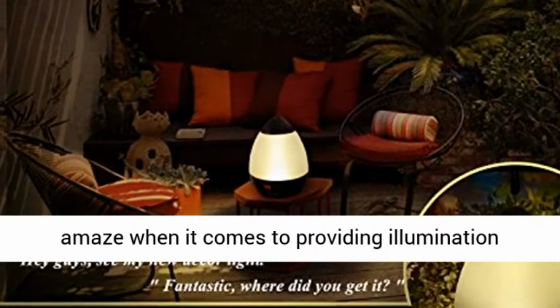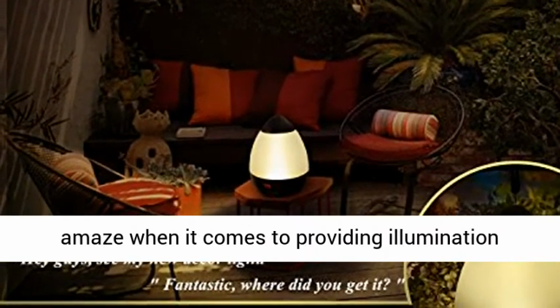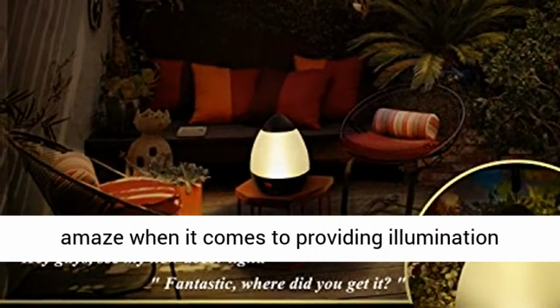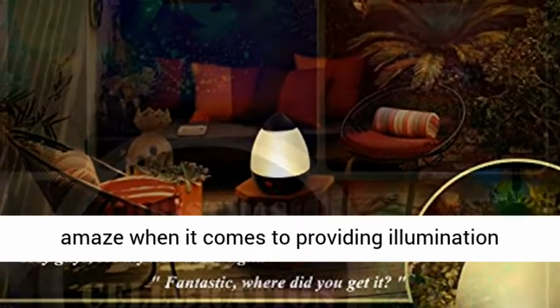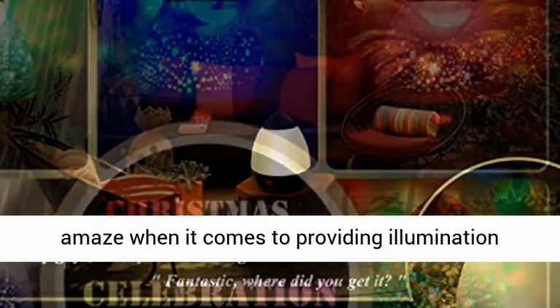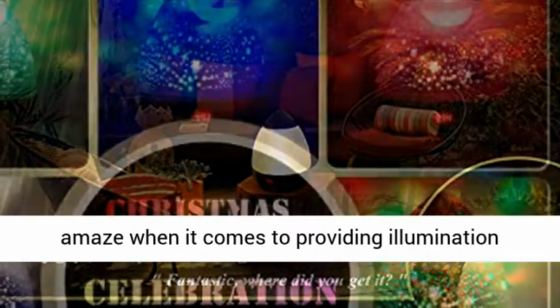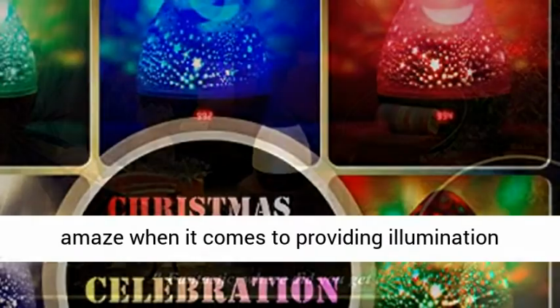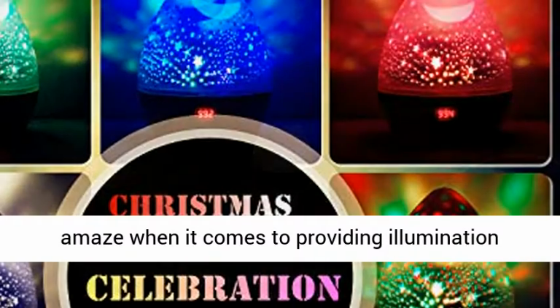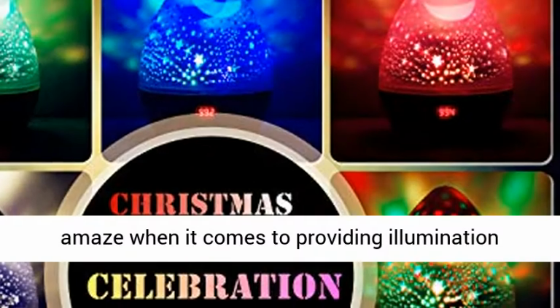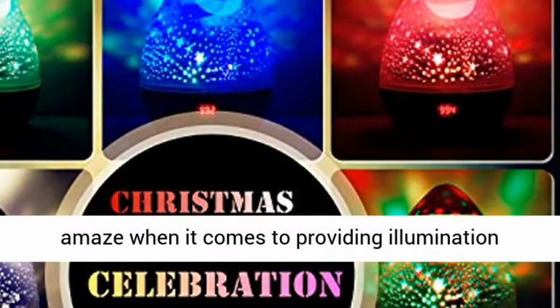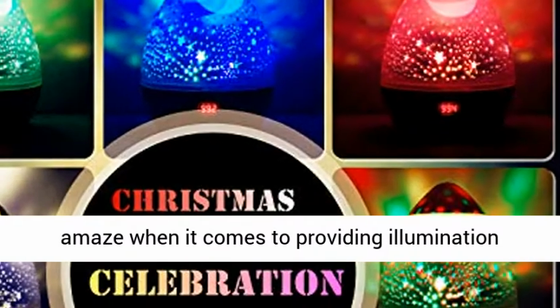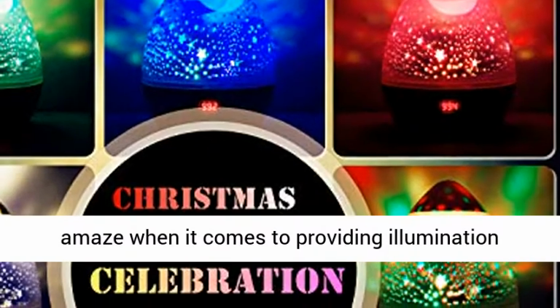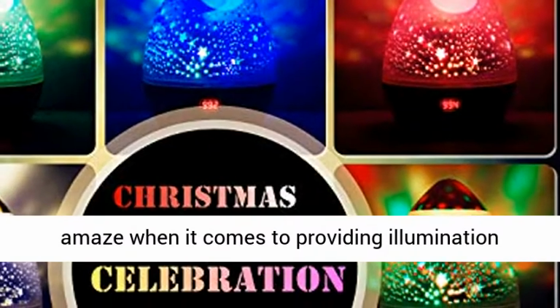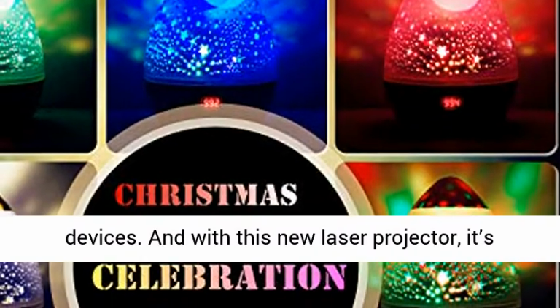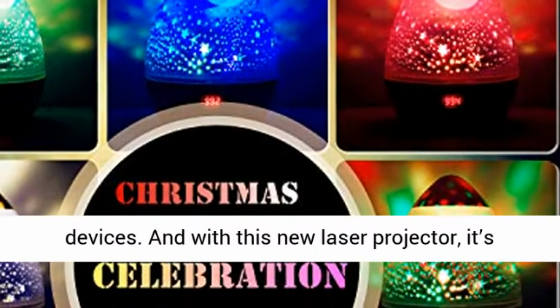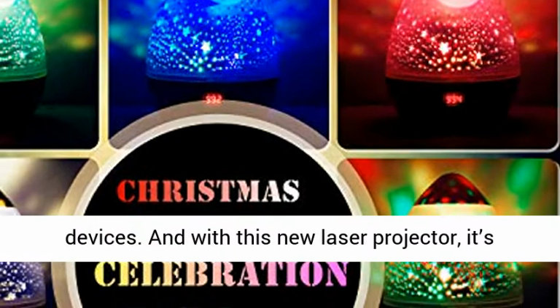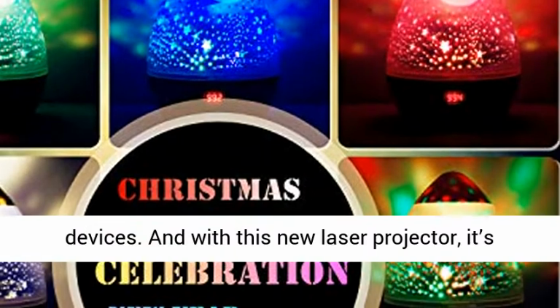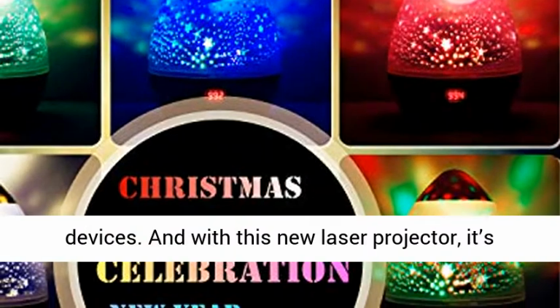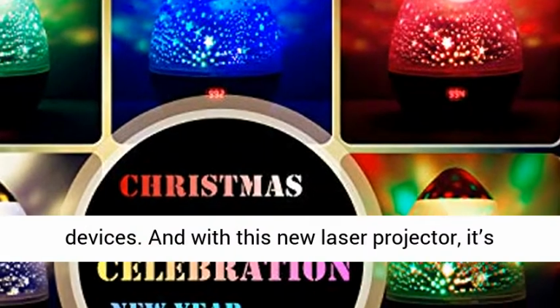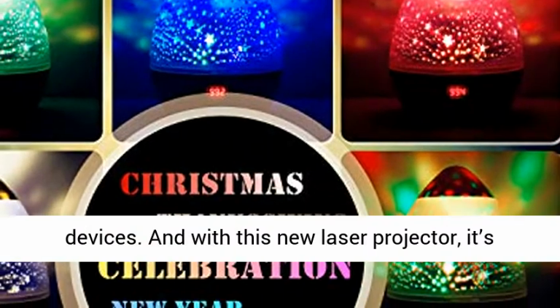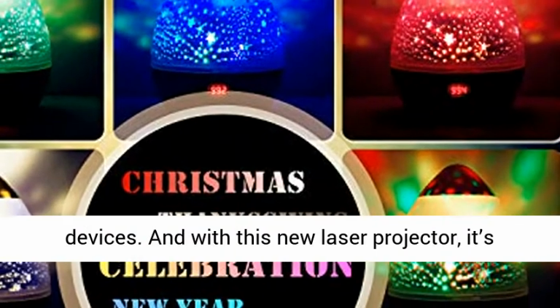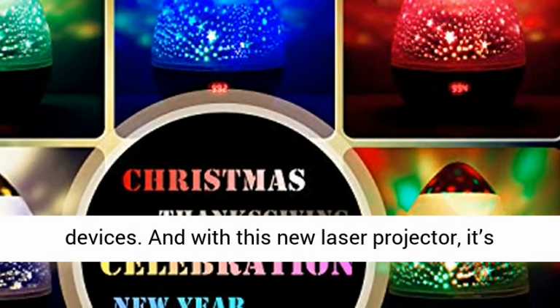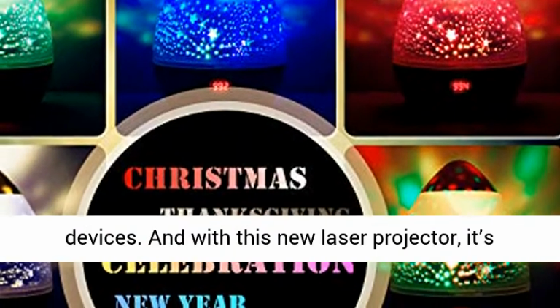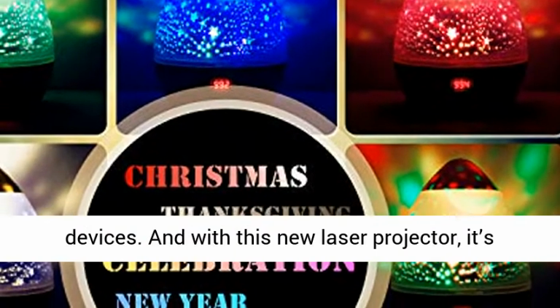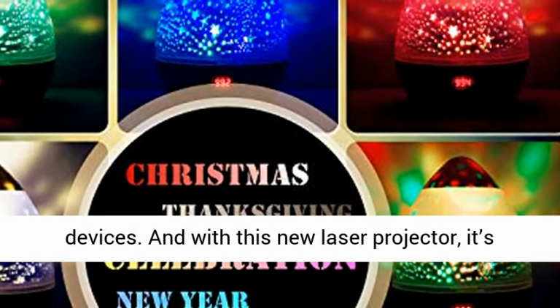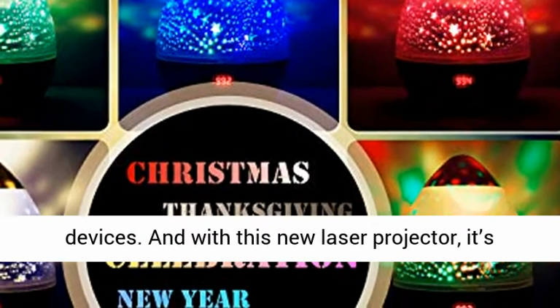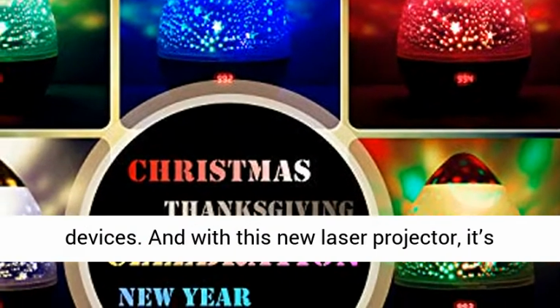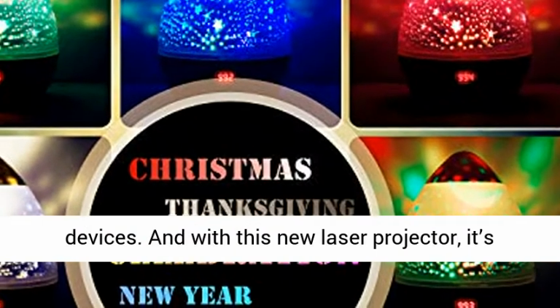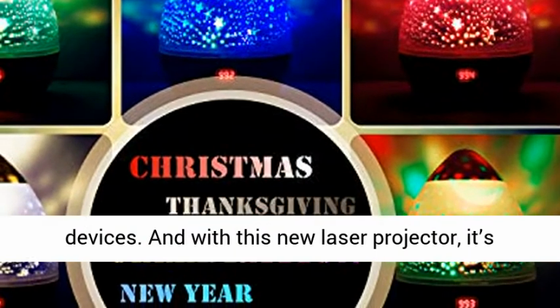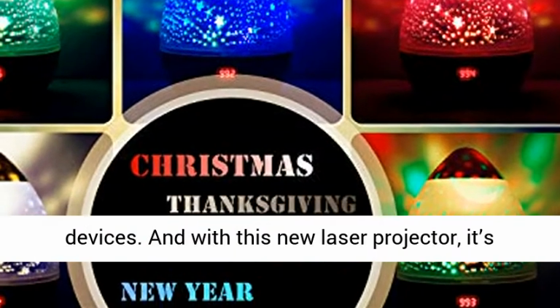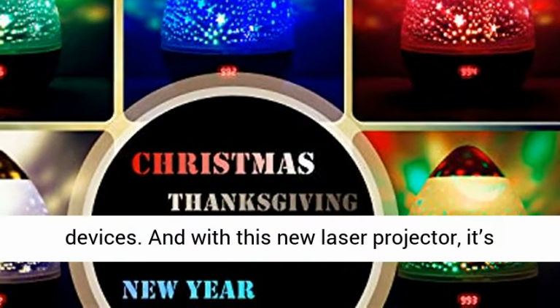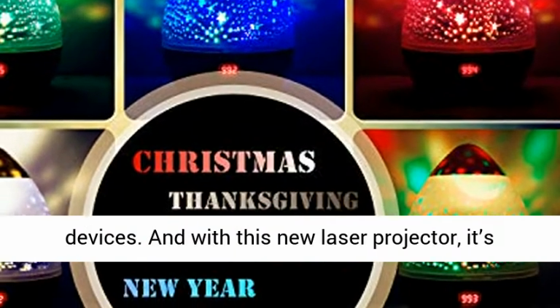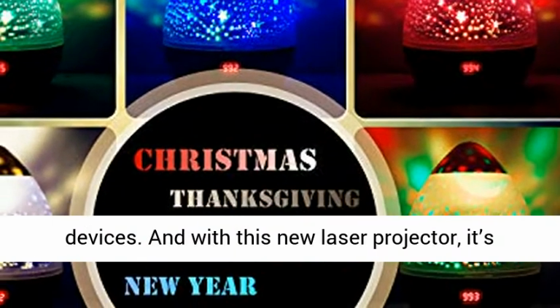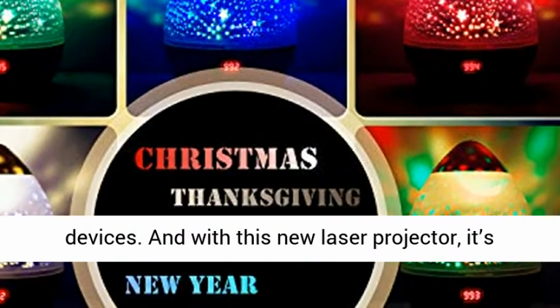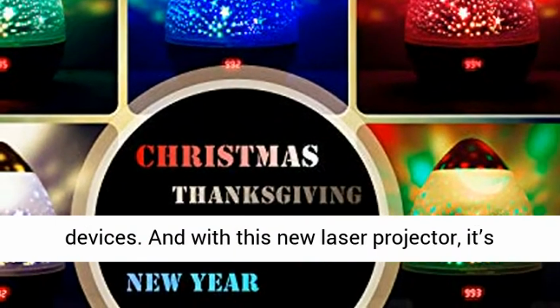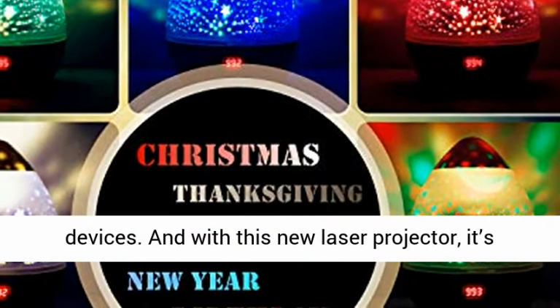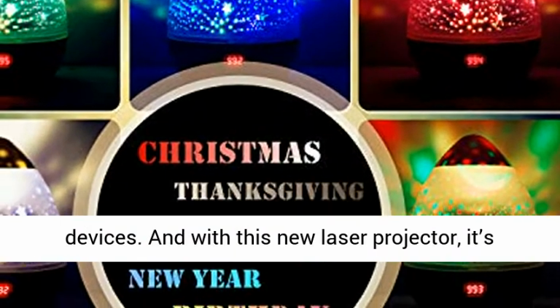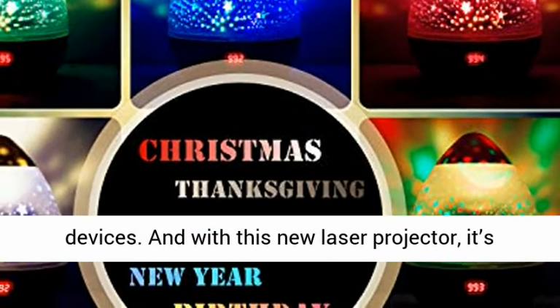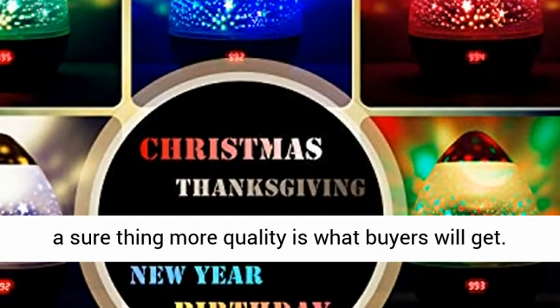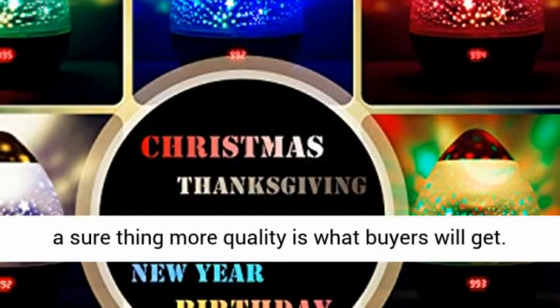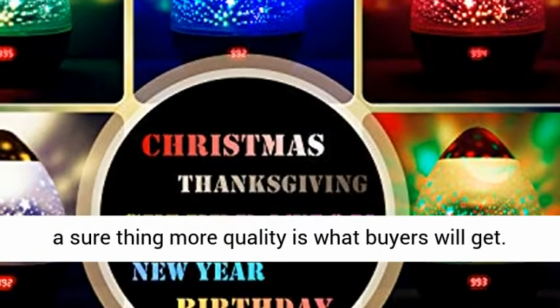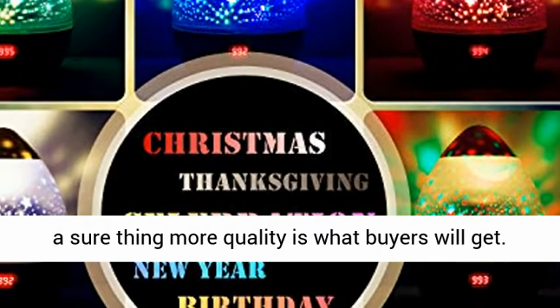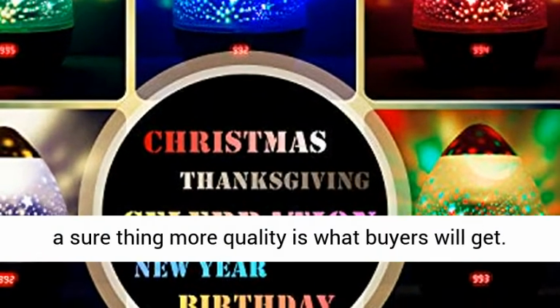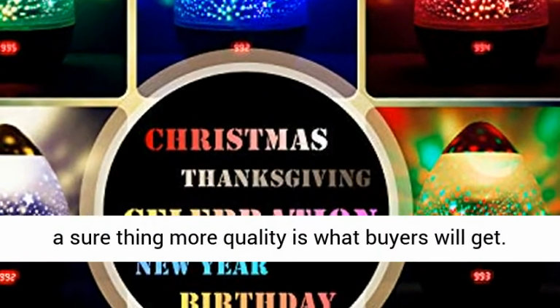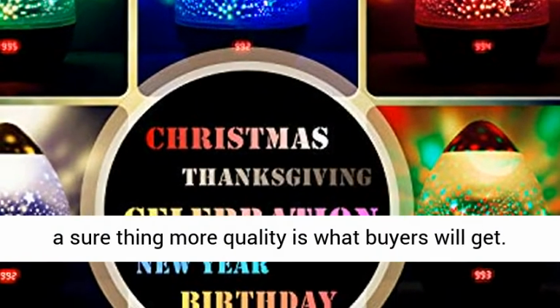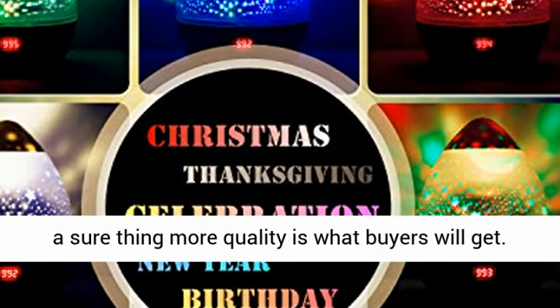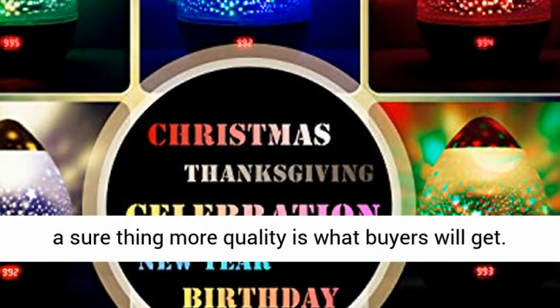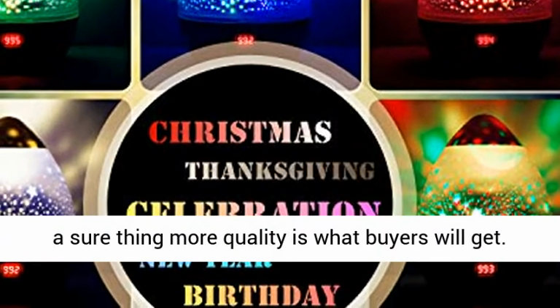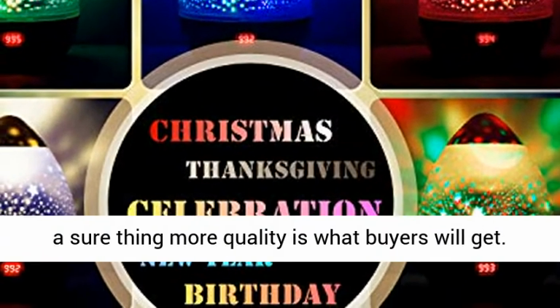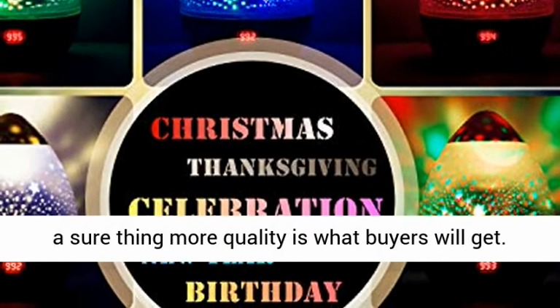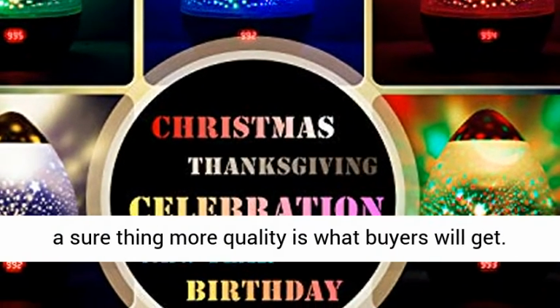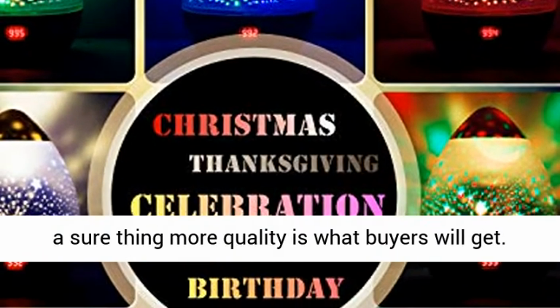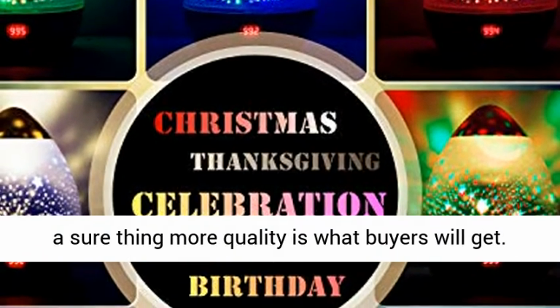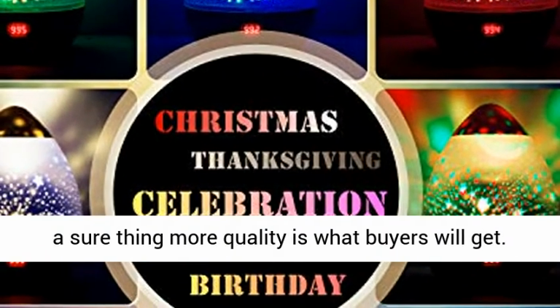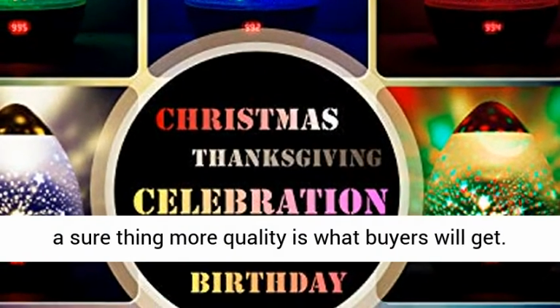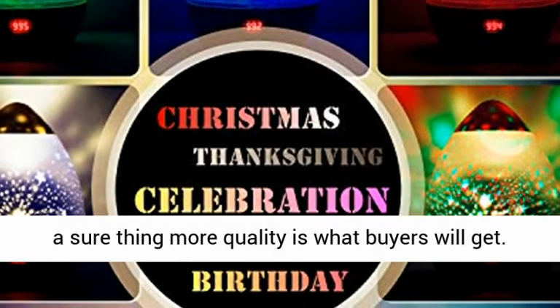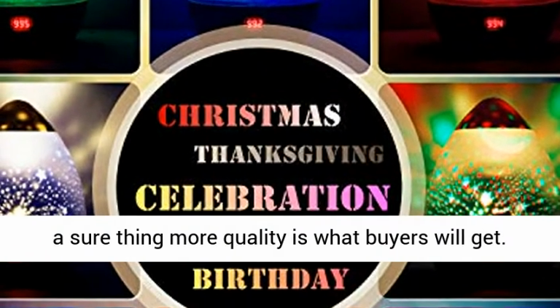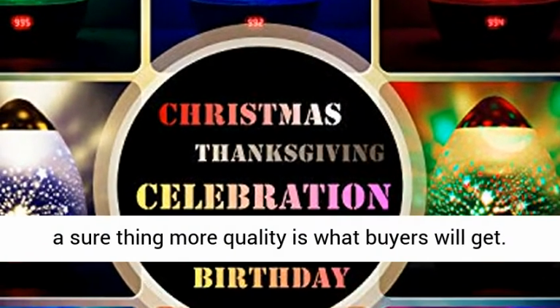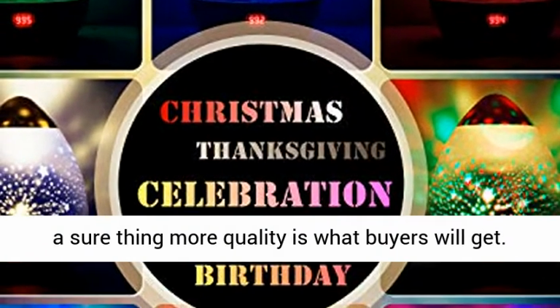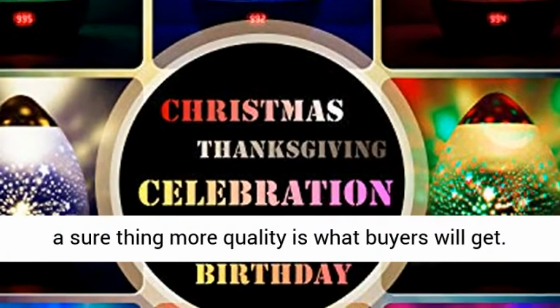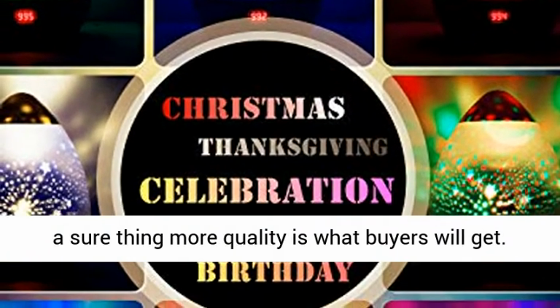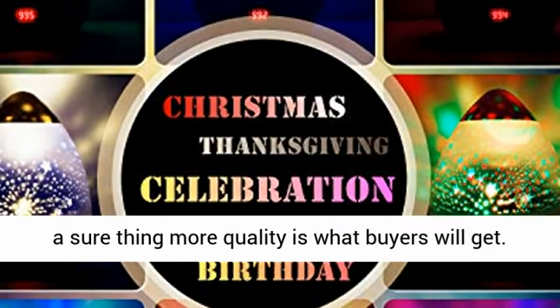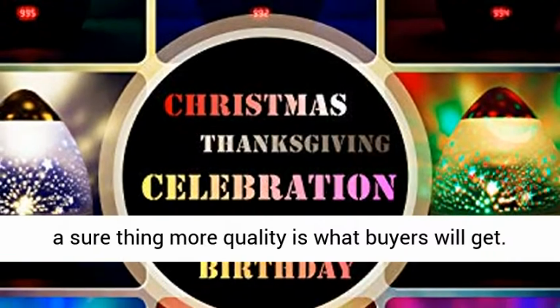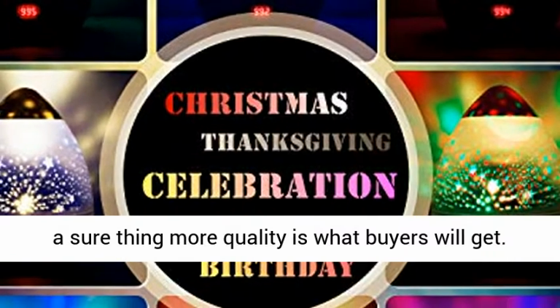And with this new laser projector, it's a sure thing more quality is what buyers will get. The projector is simple and easy to use.